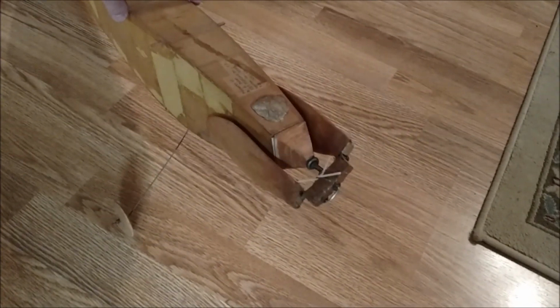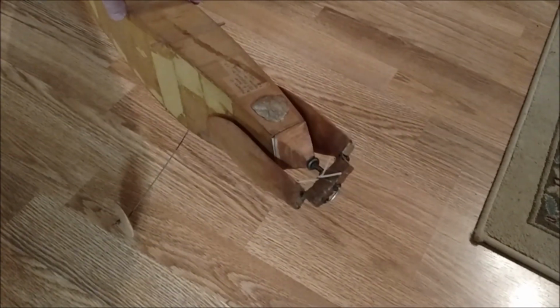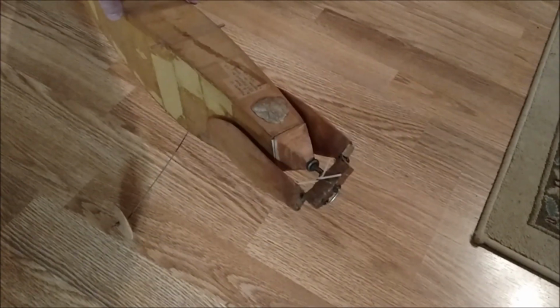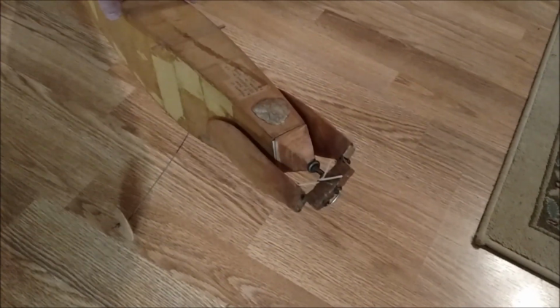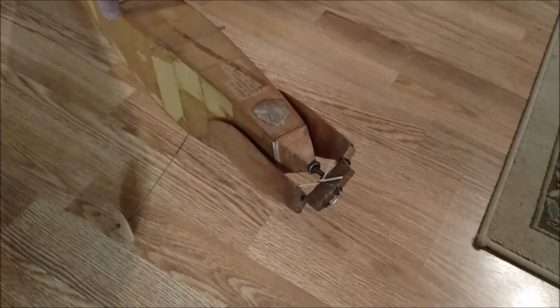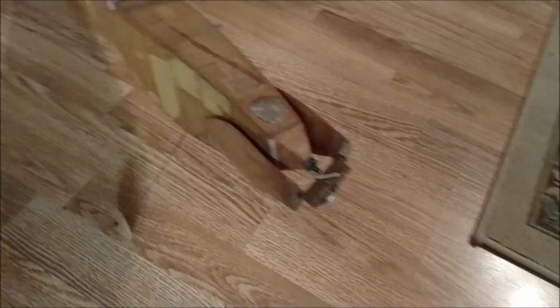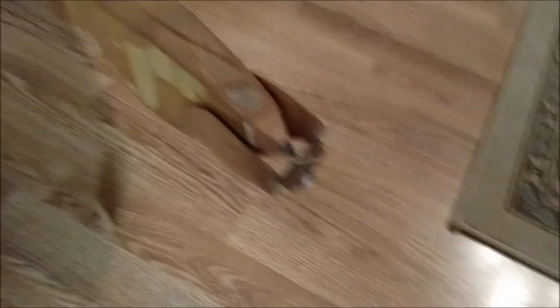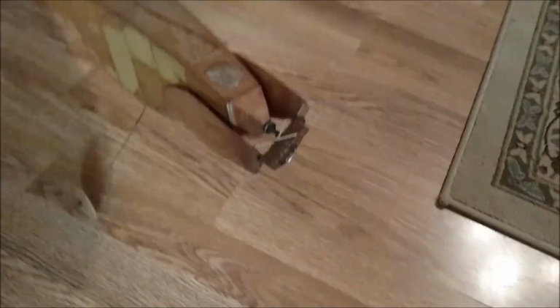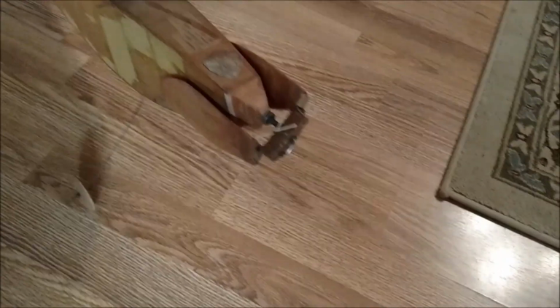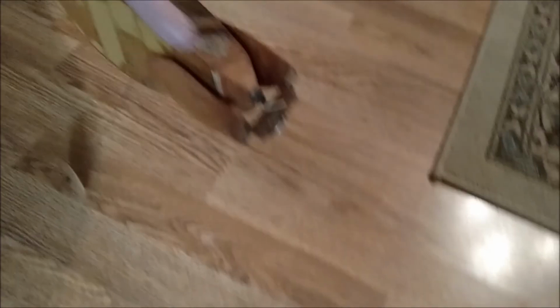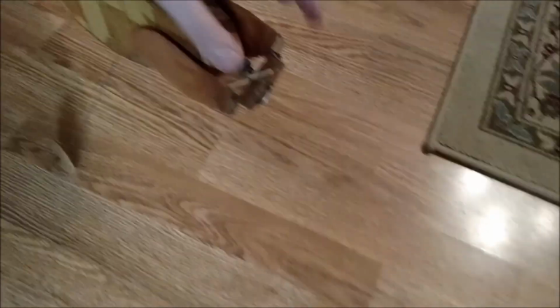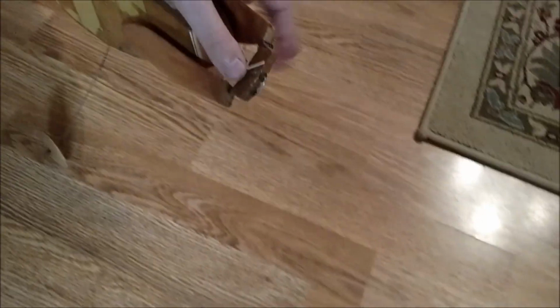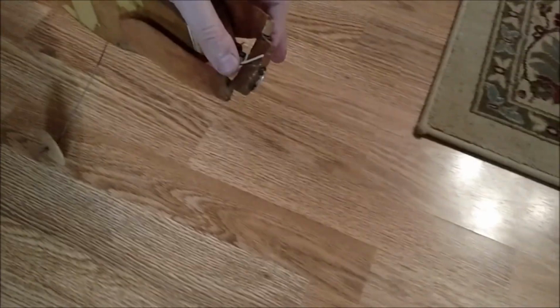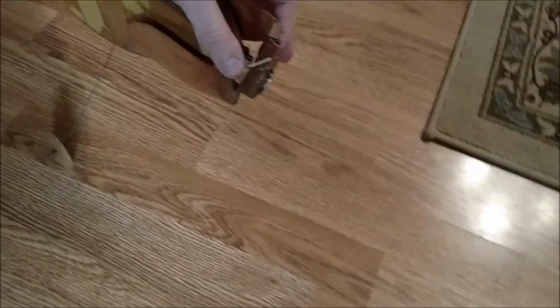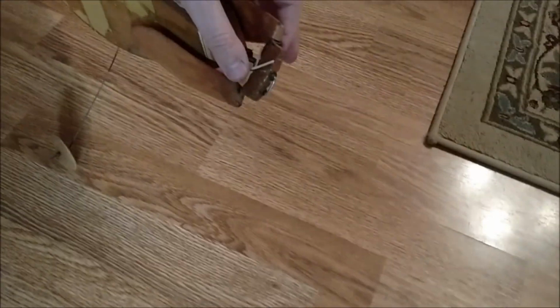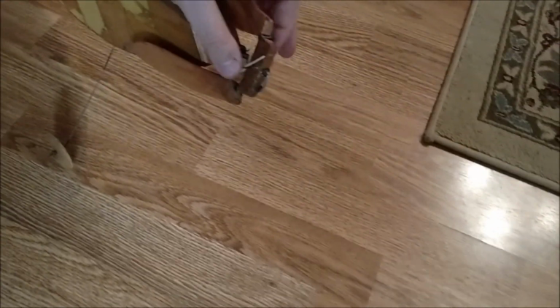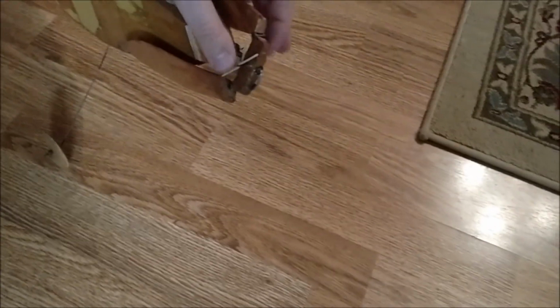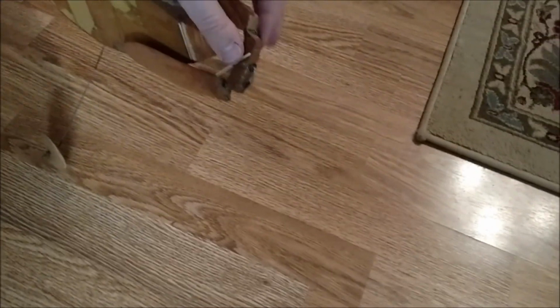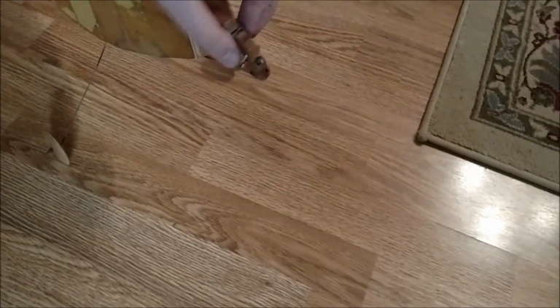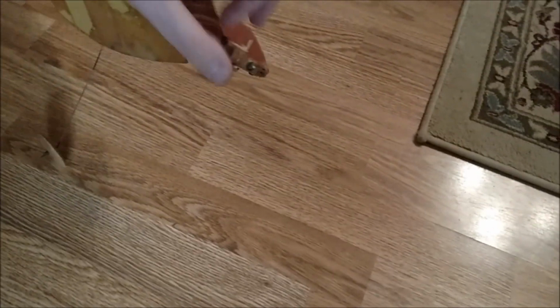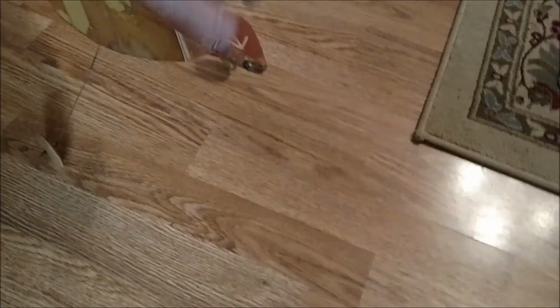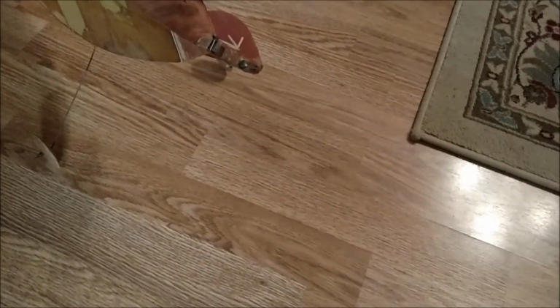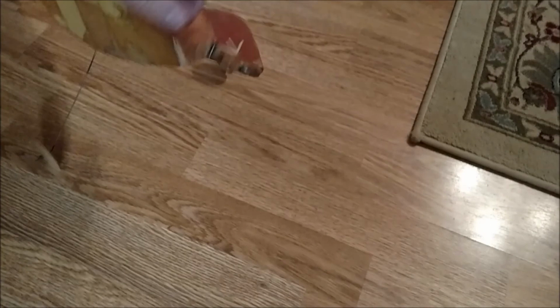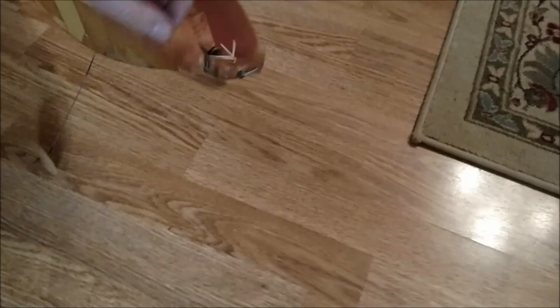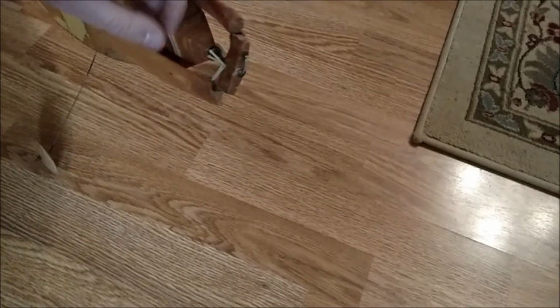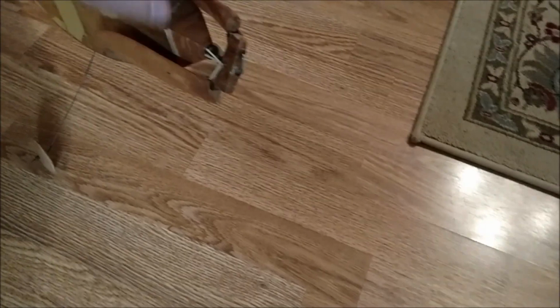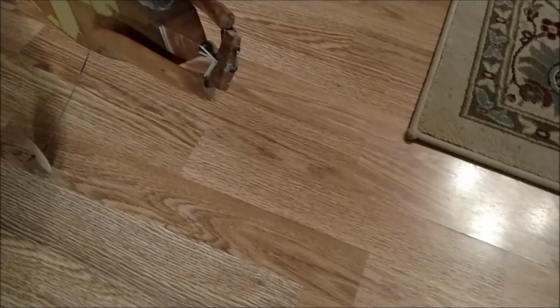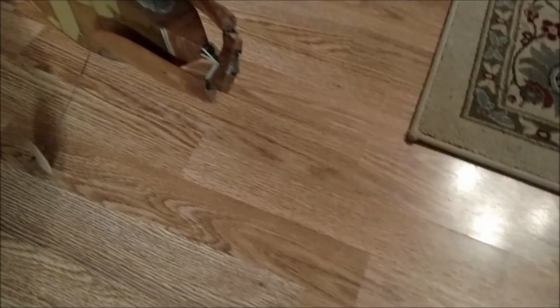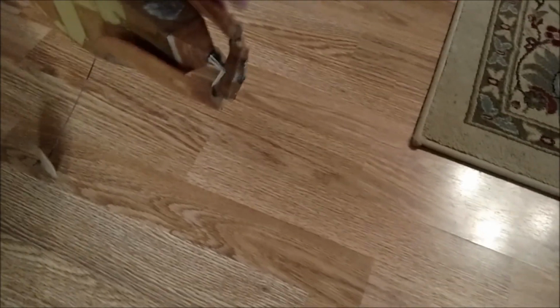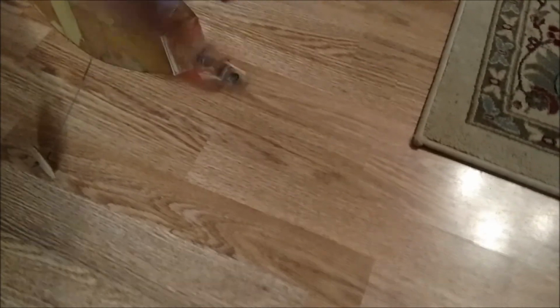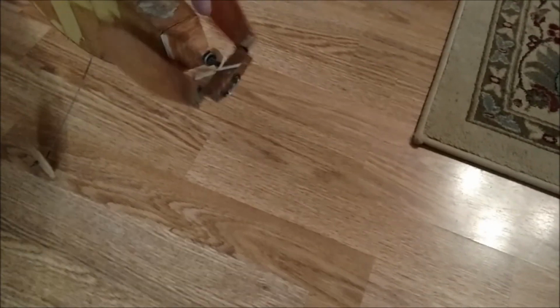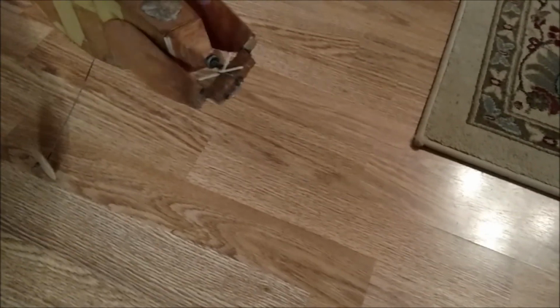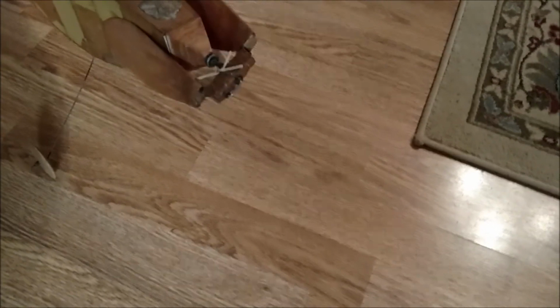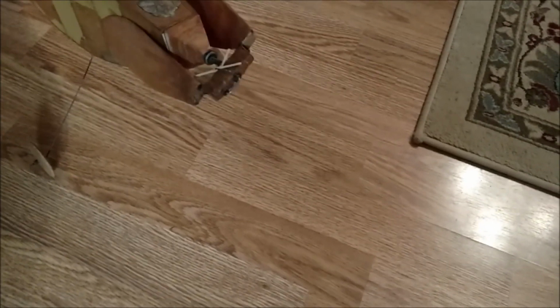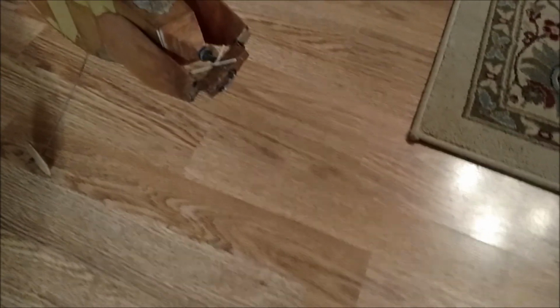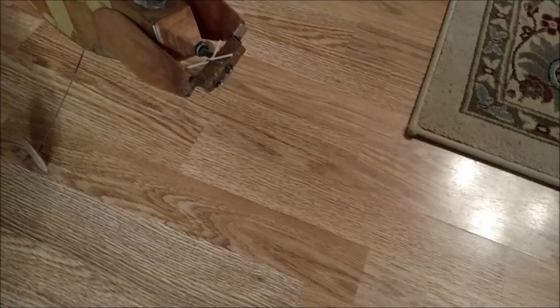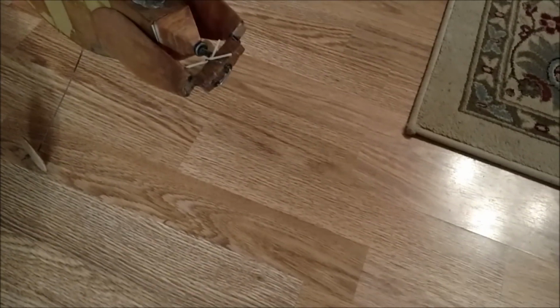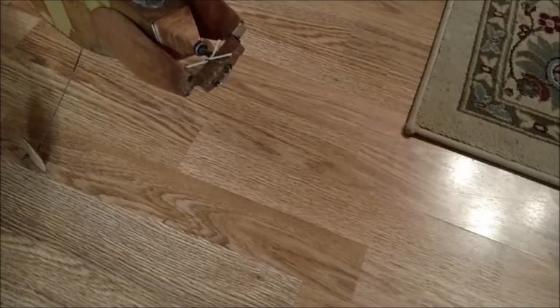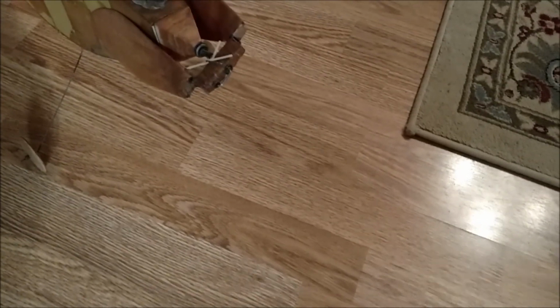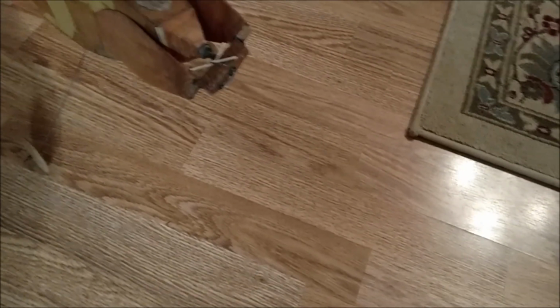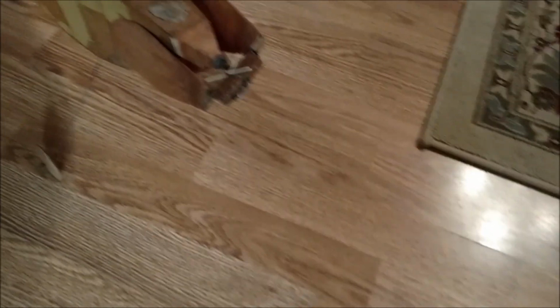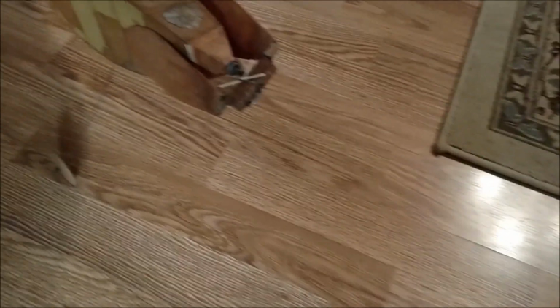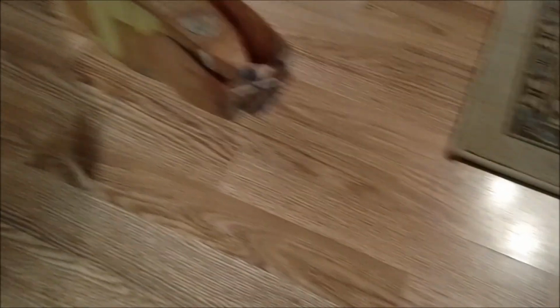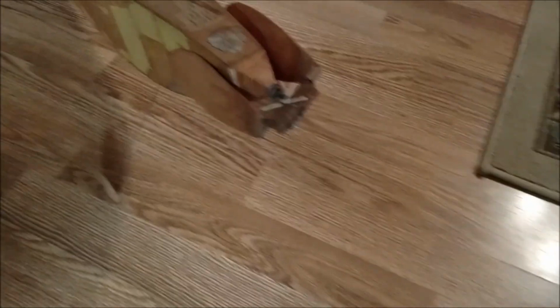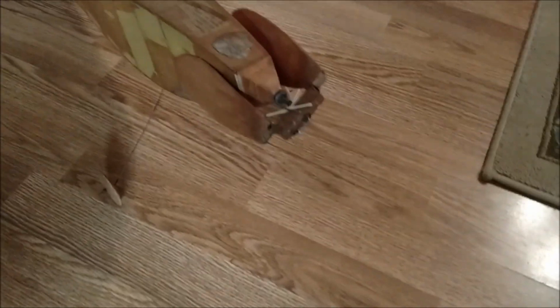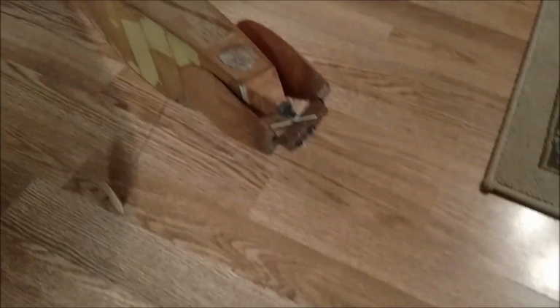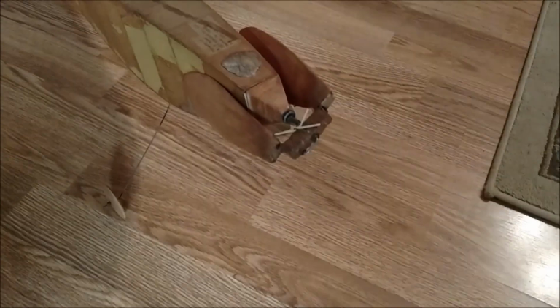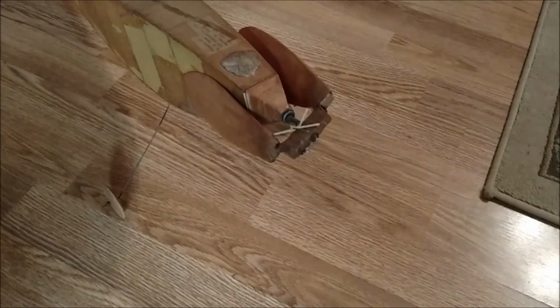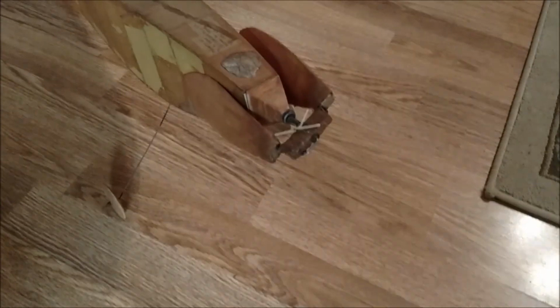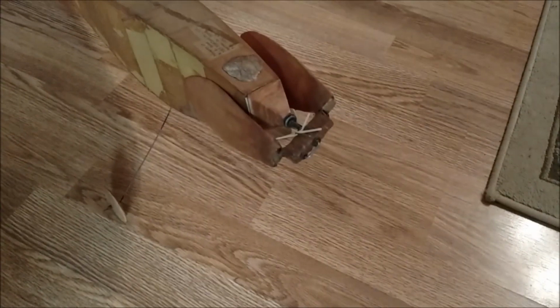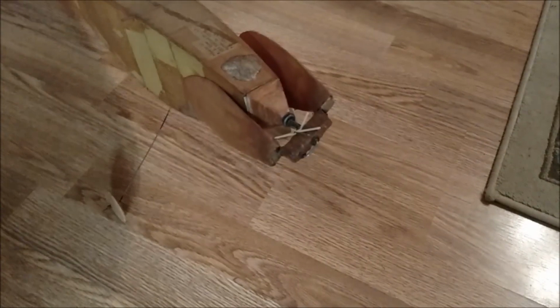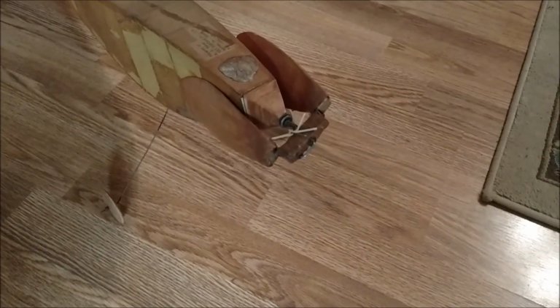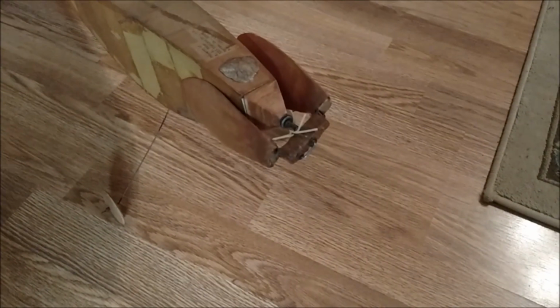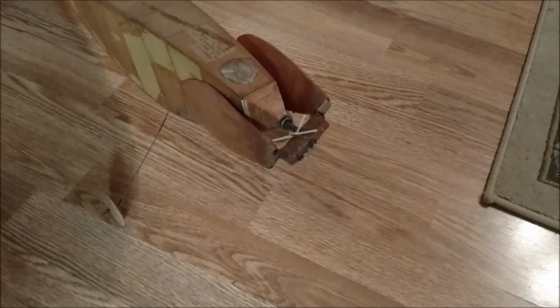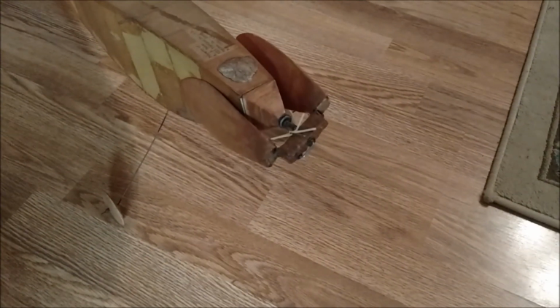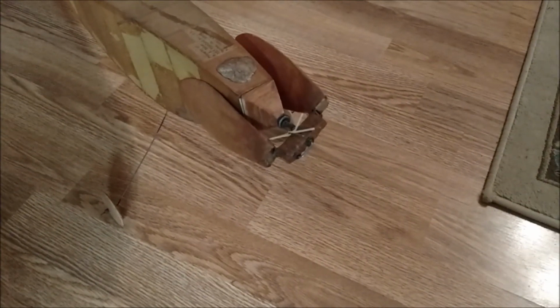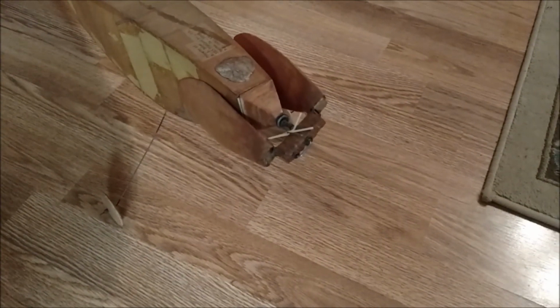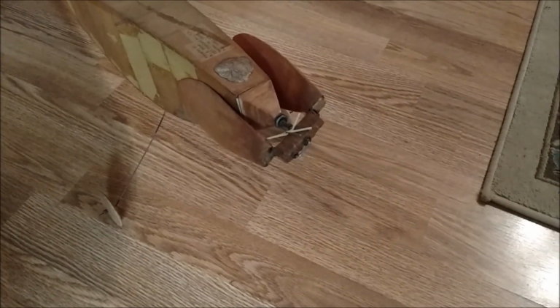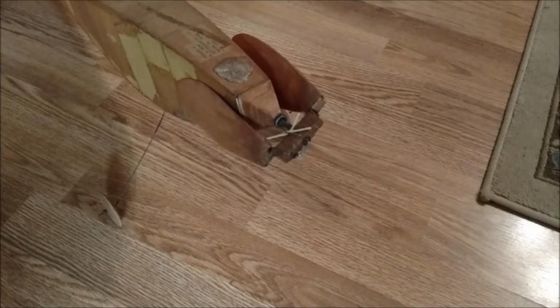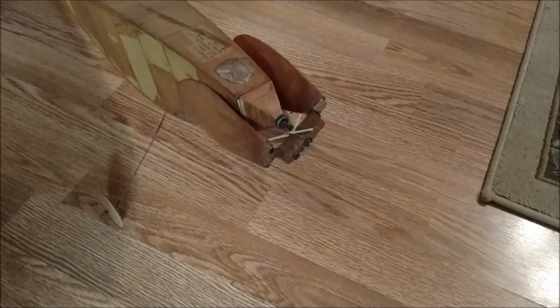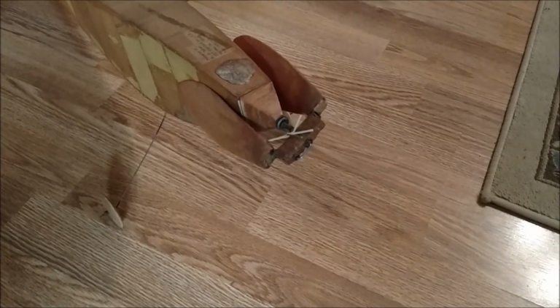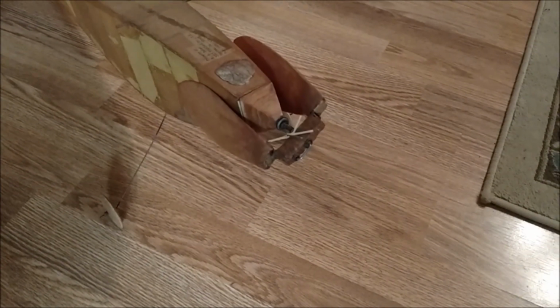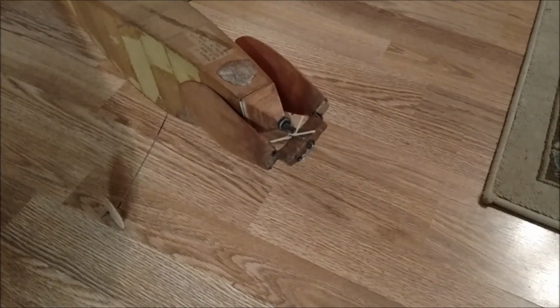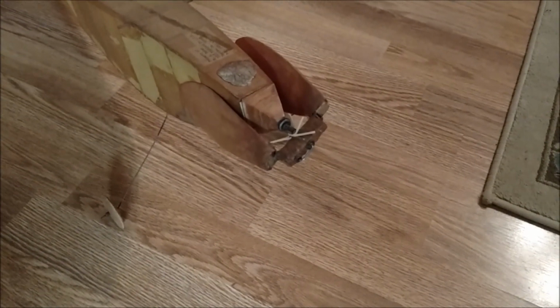It folds — sort of. Could use a little work, but you get the point.